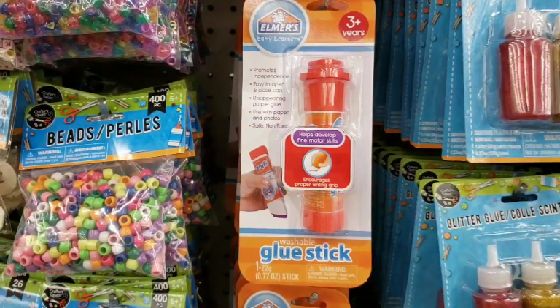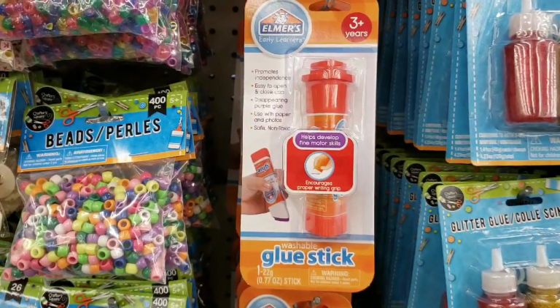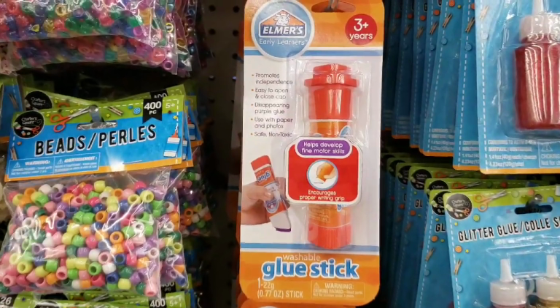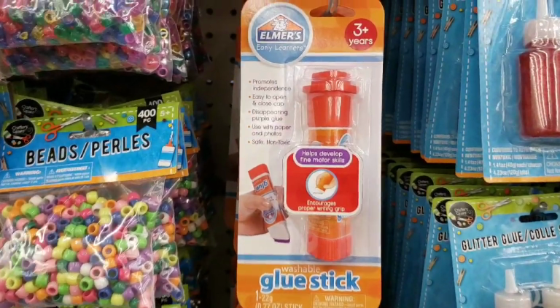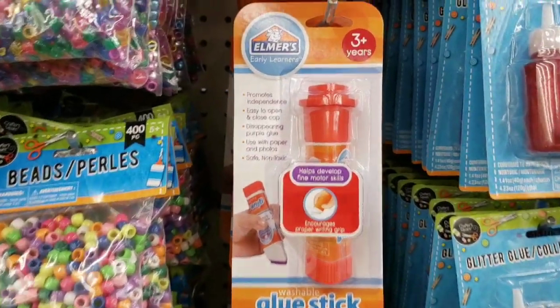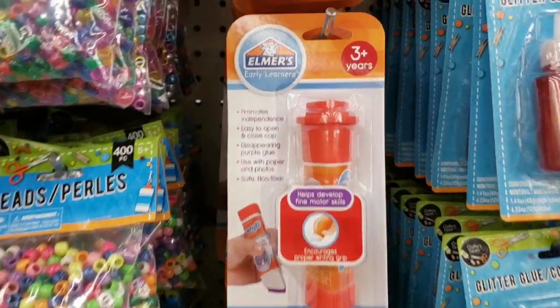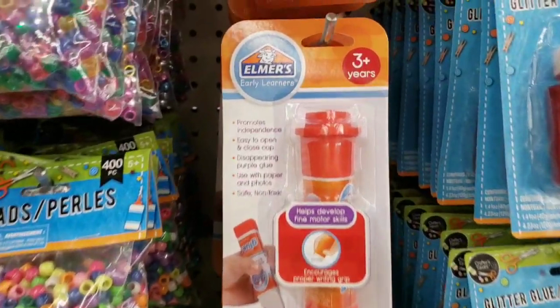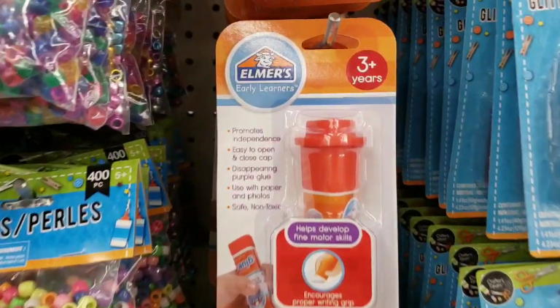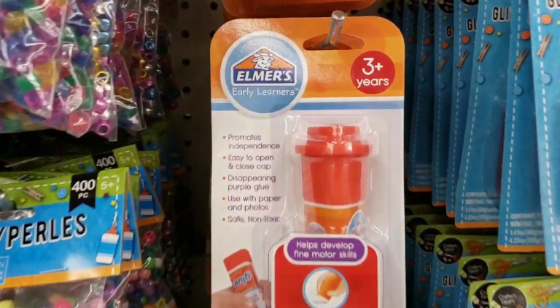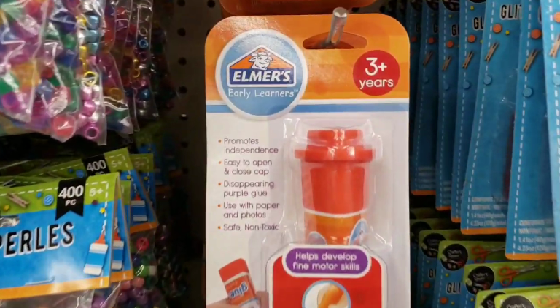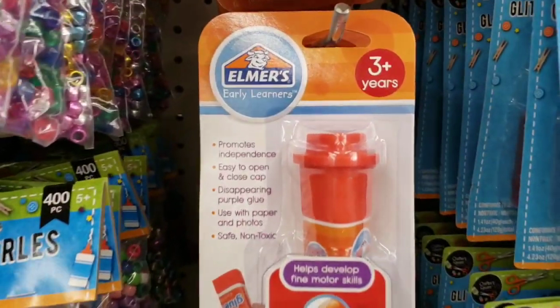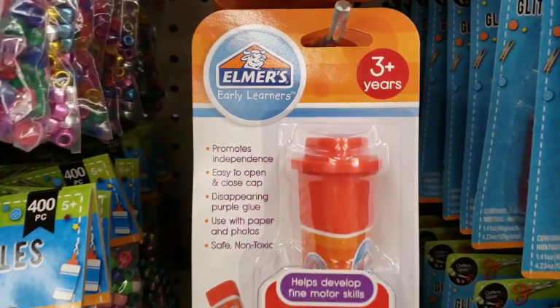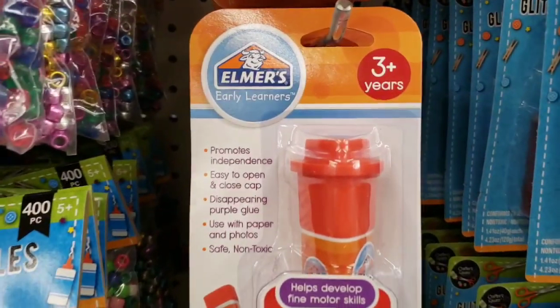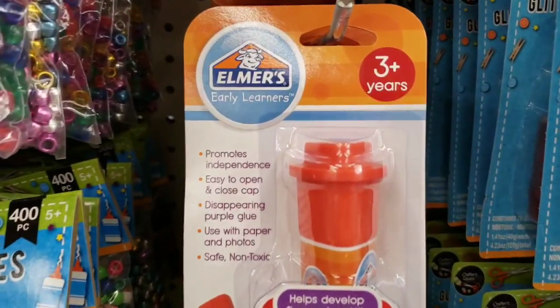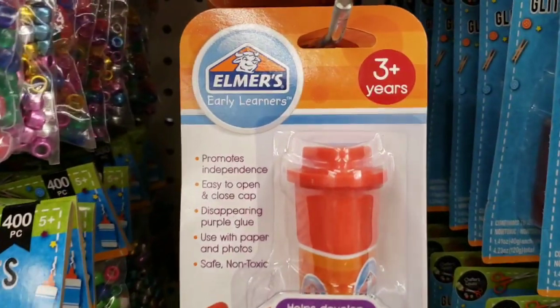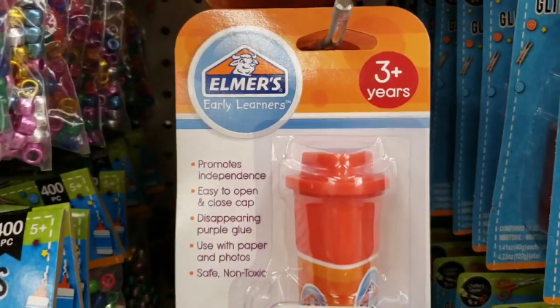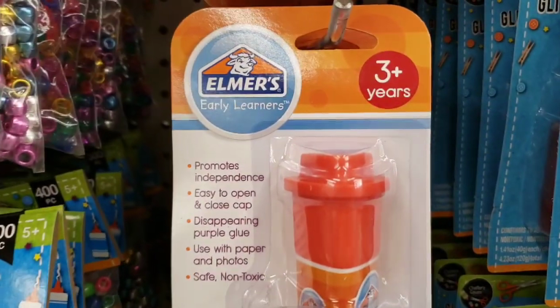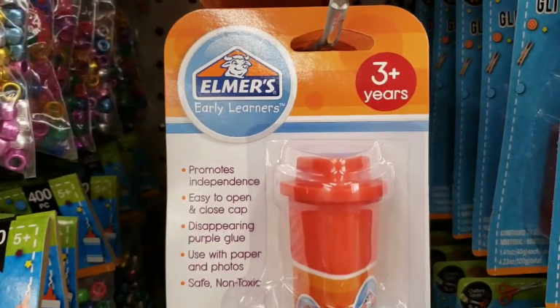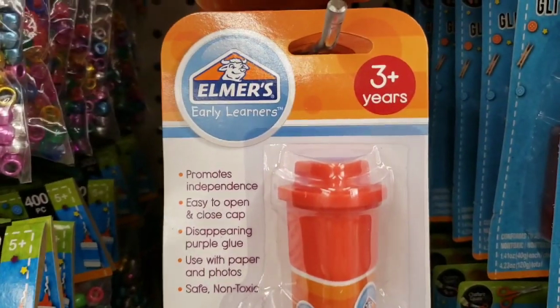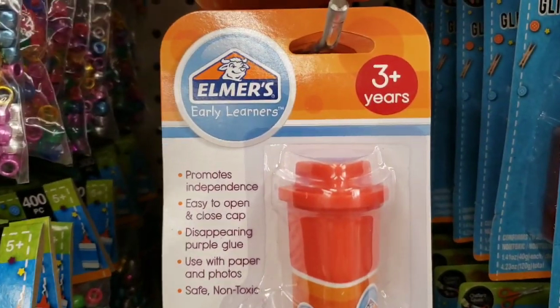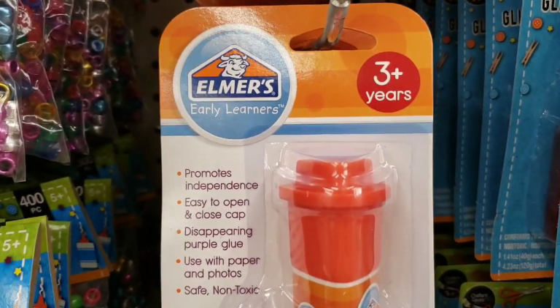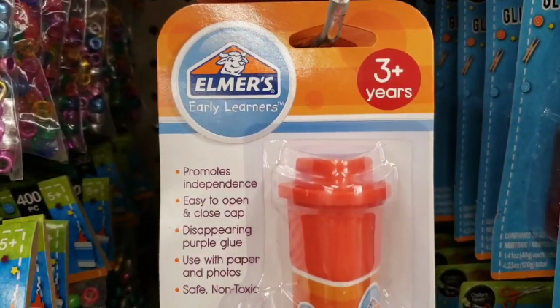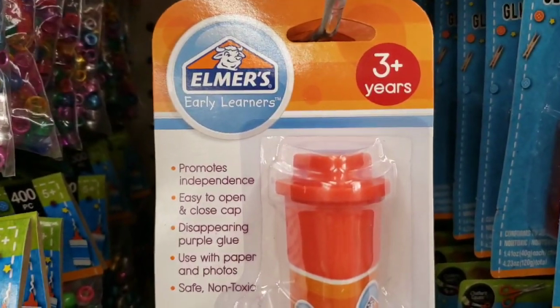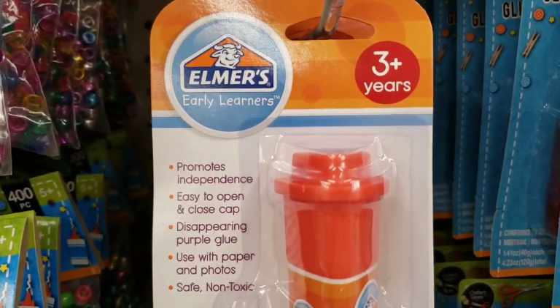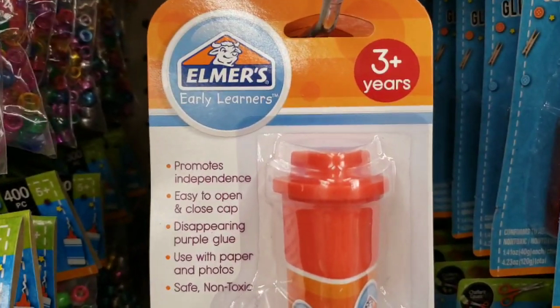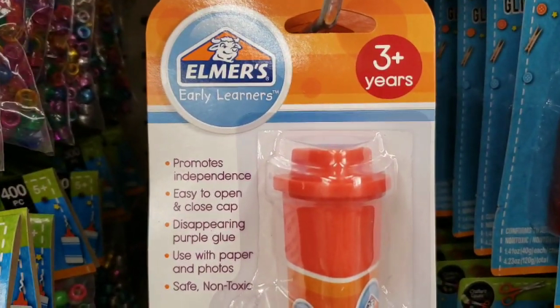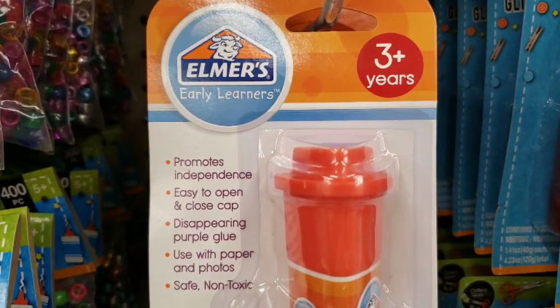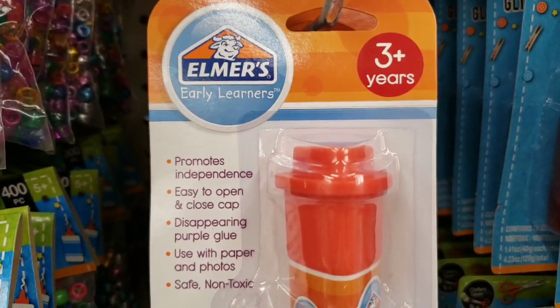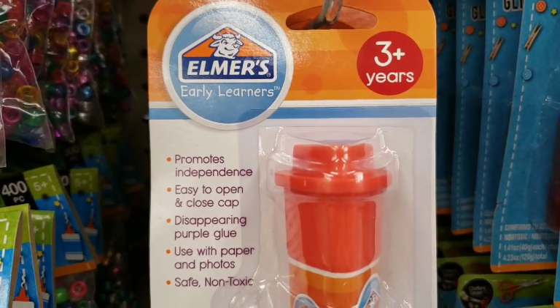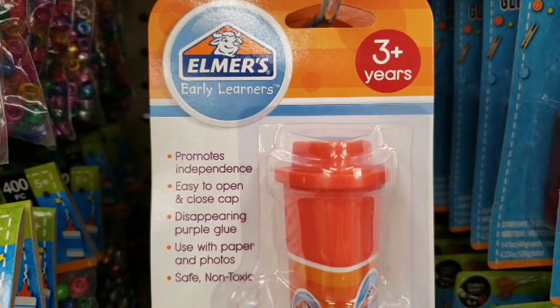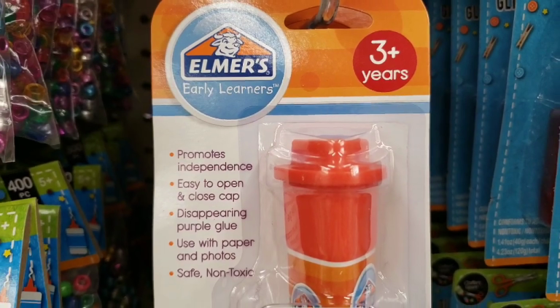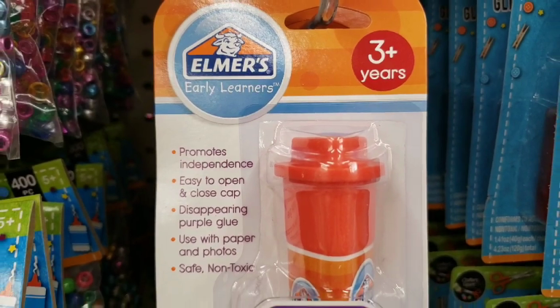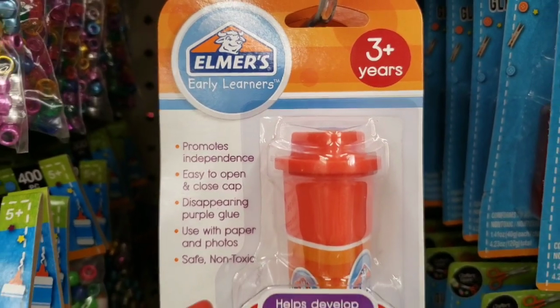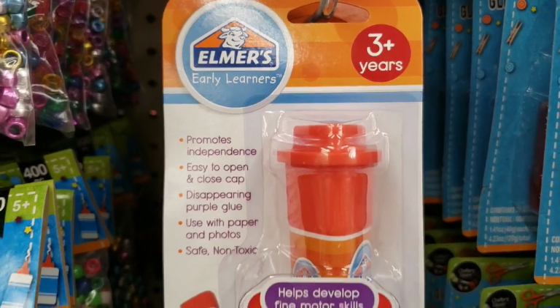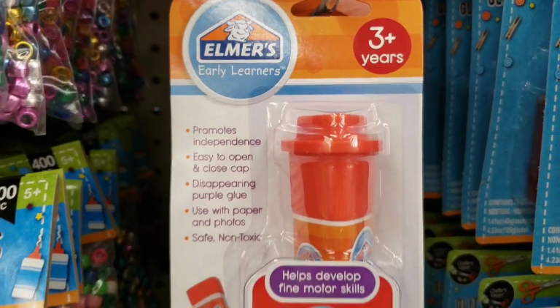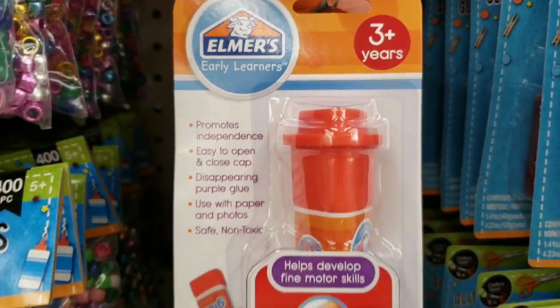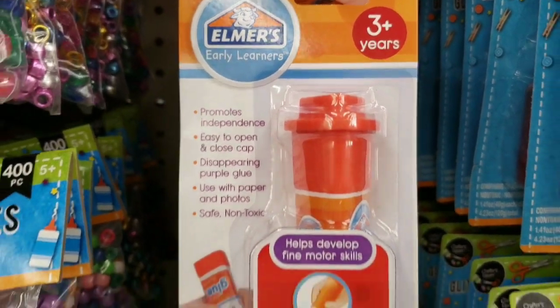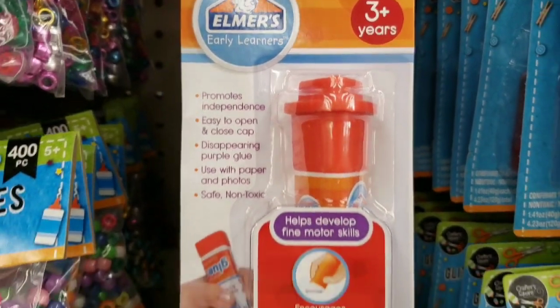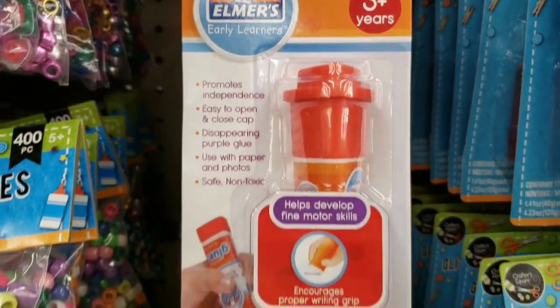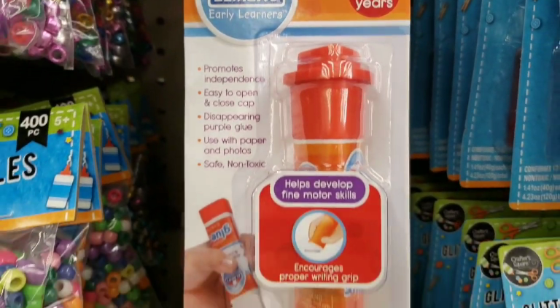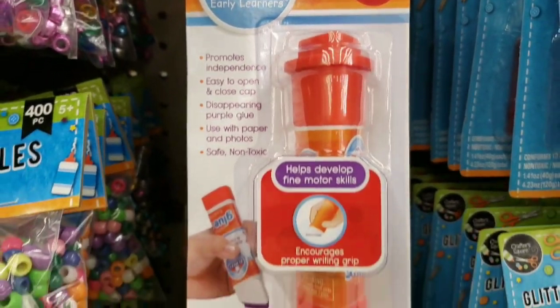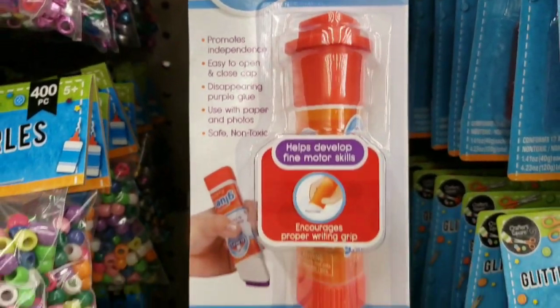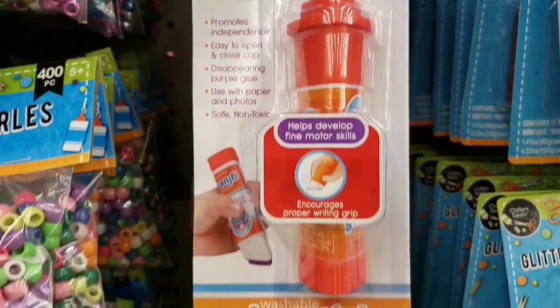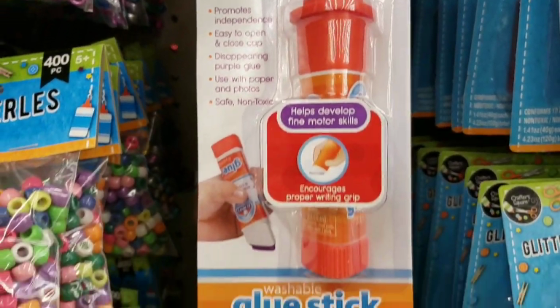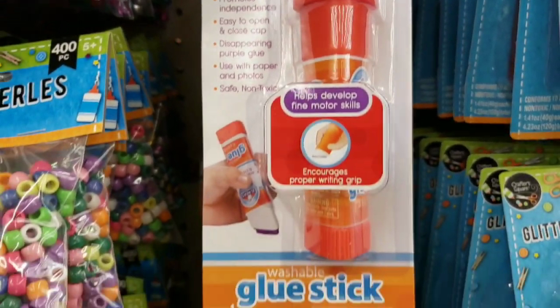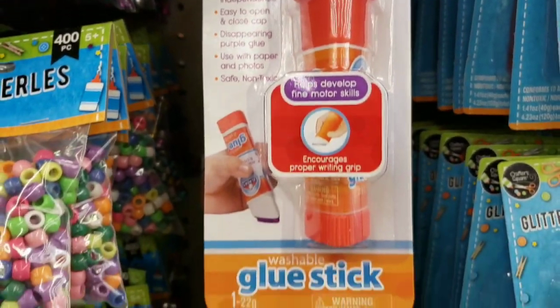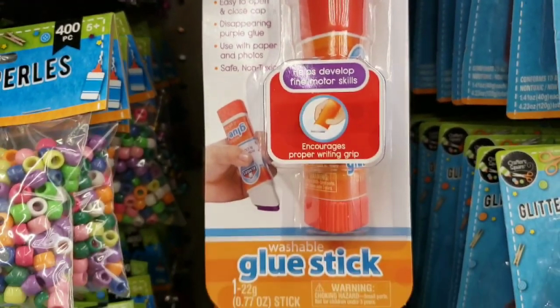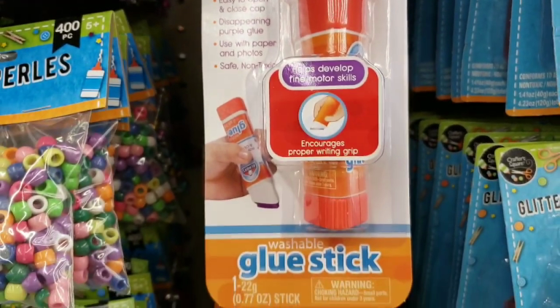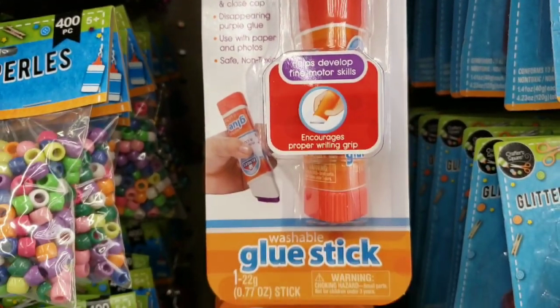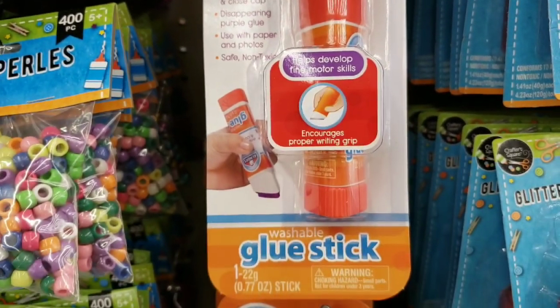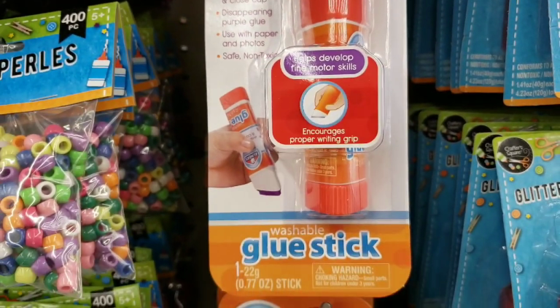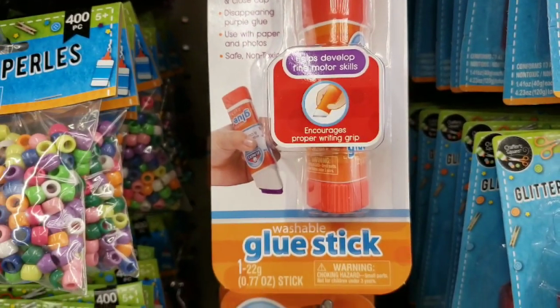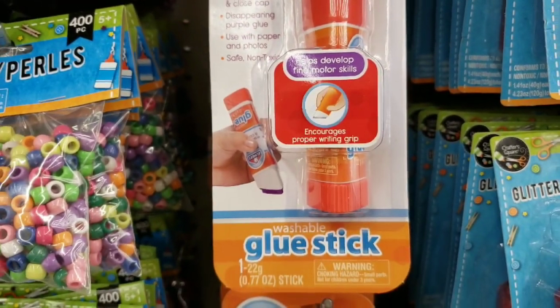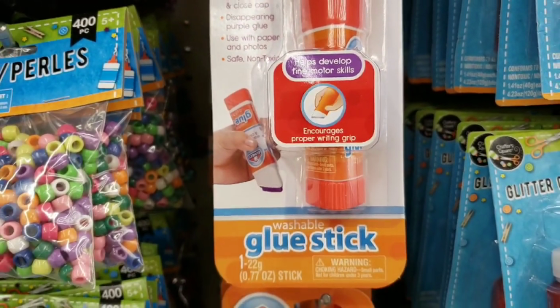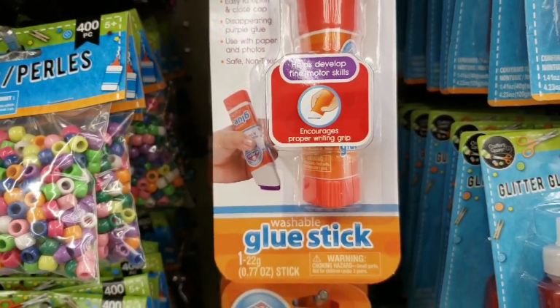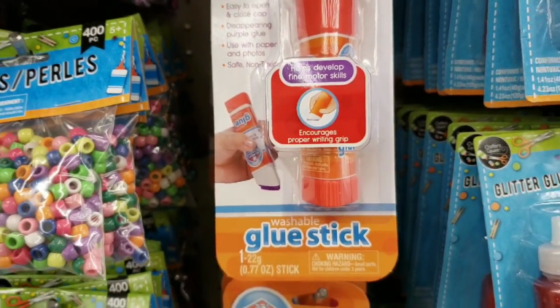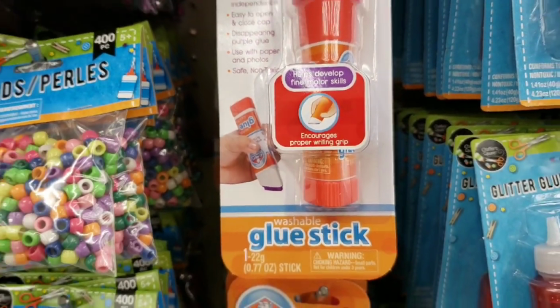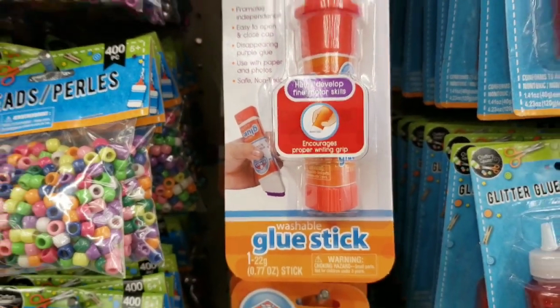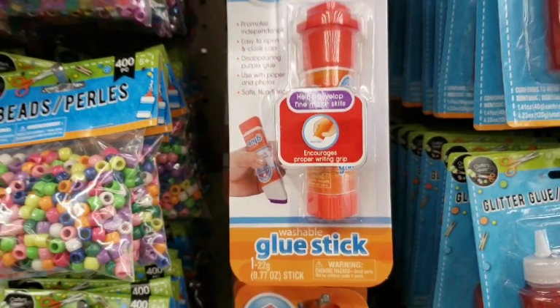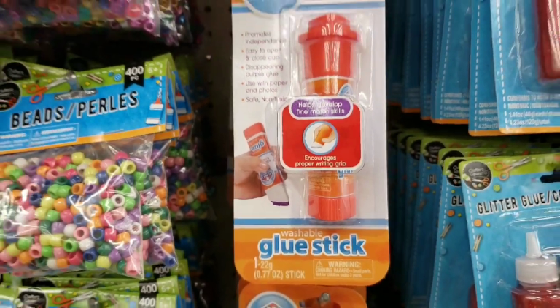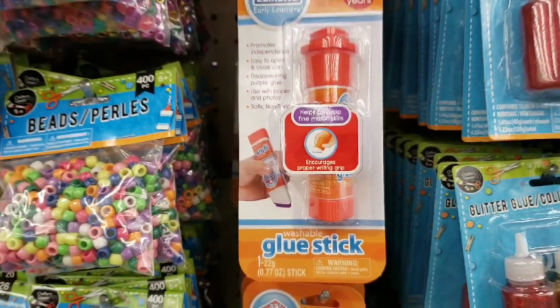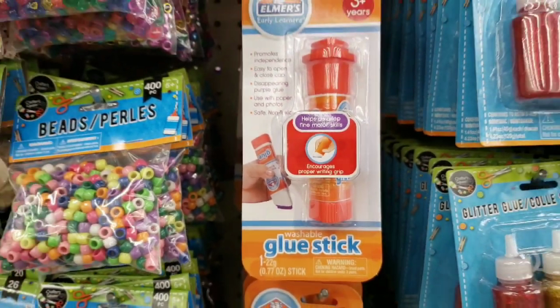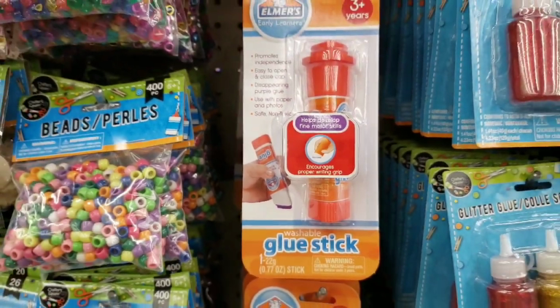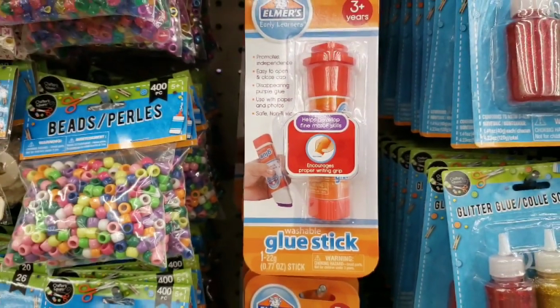Here's a new Elmer's Early Learner's Glue, ages three and up. That was a pretty good size, too.